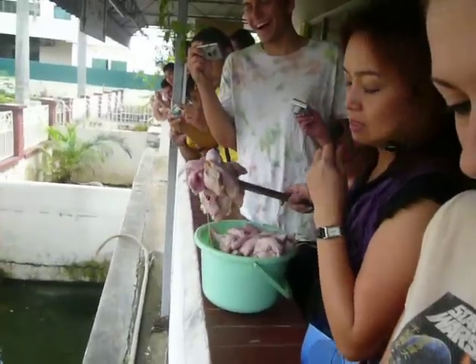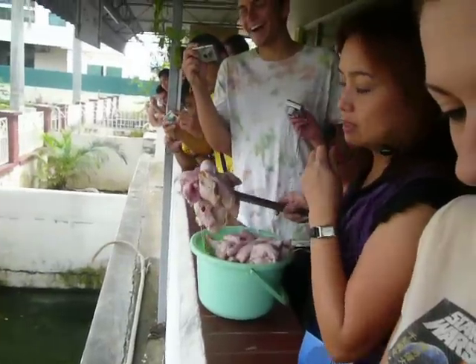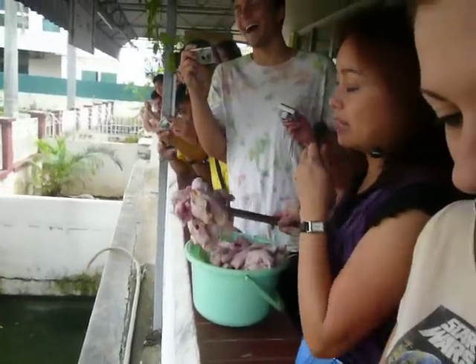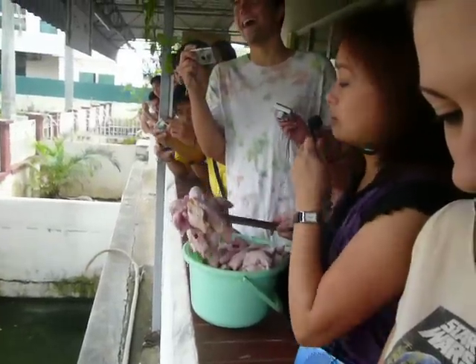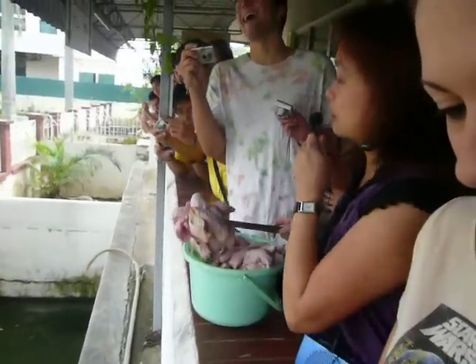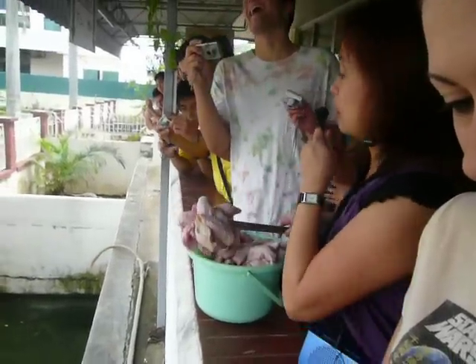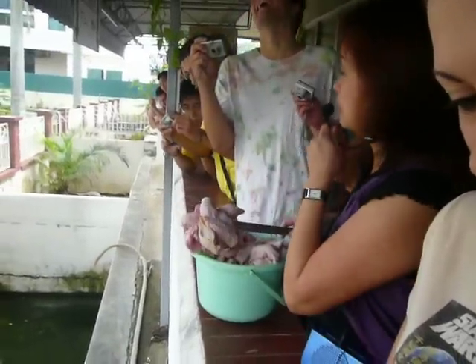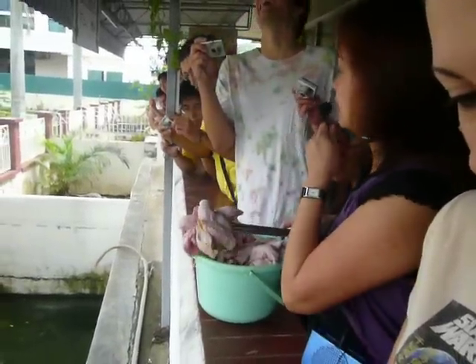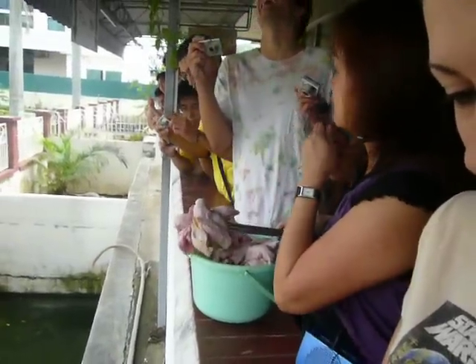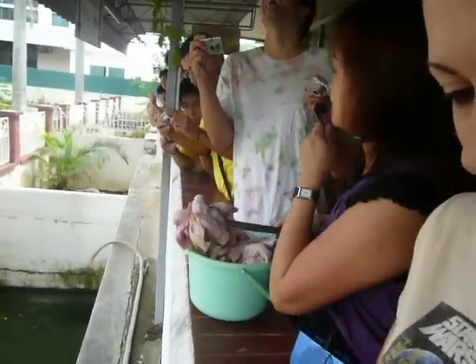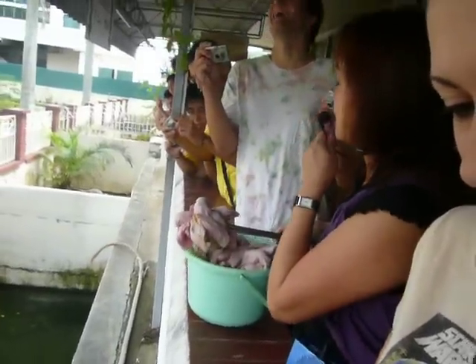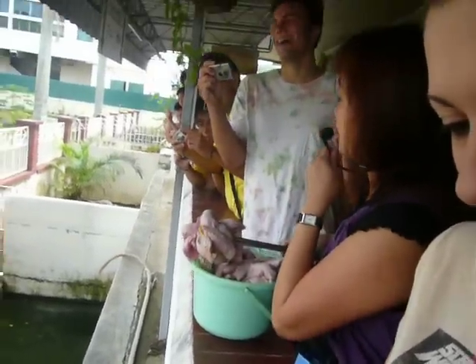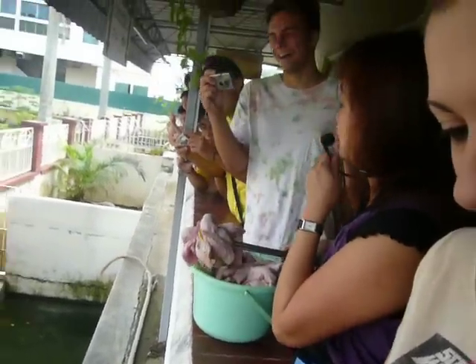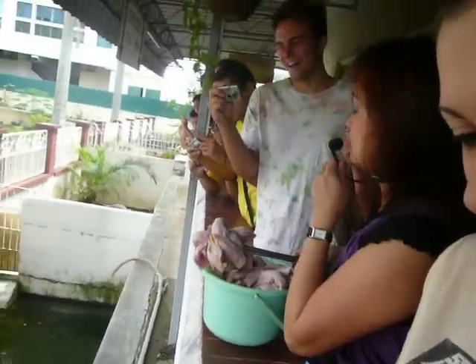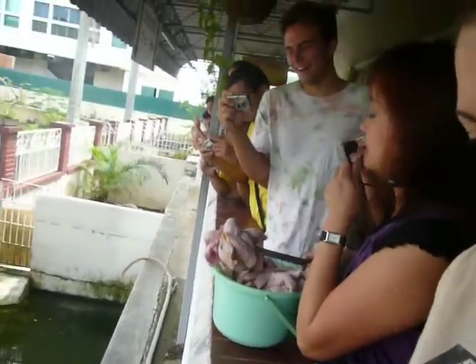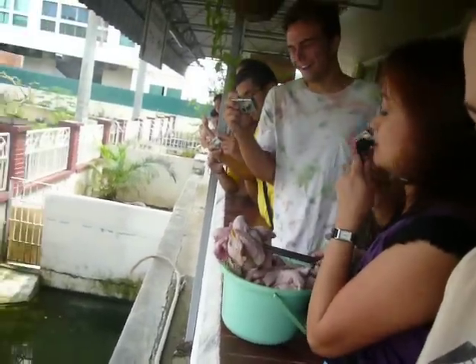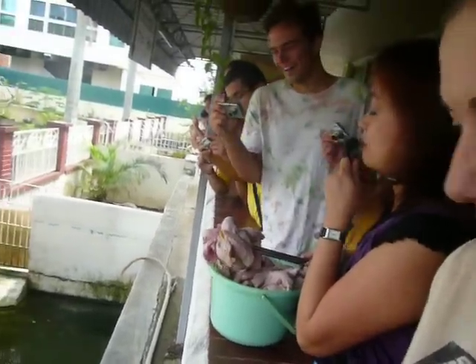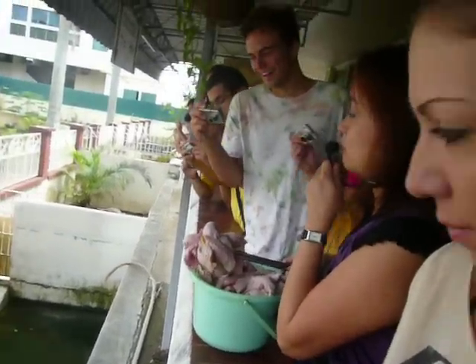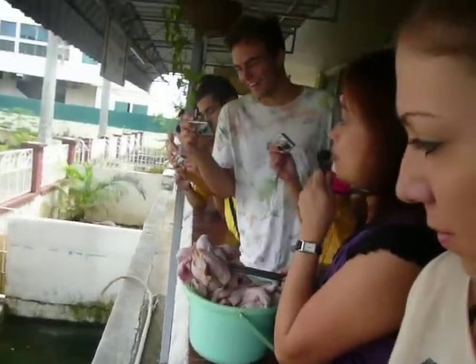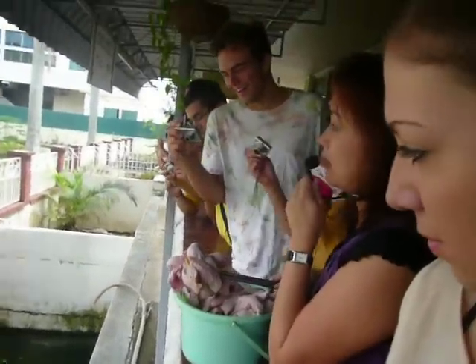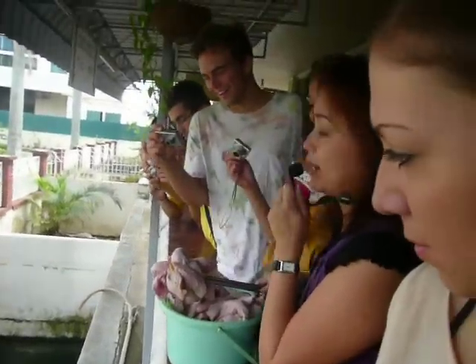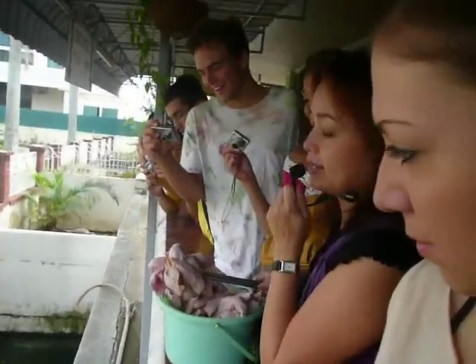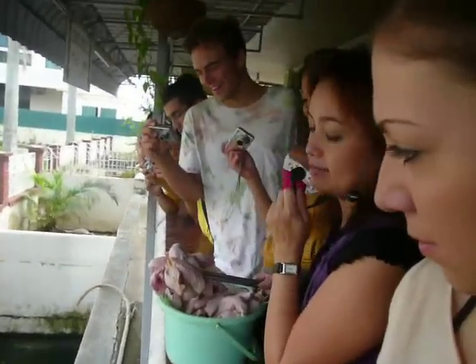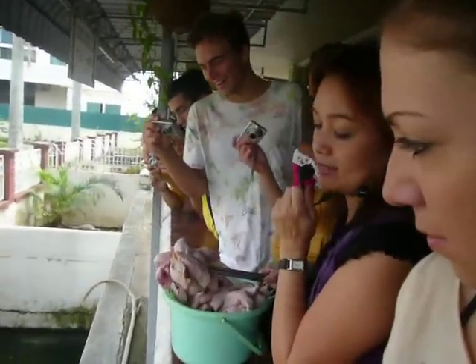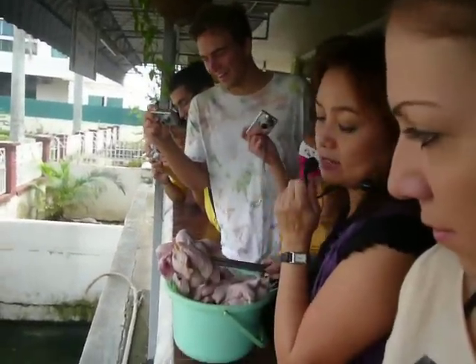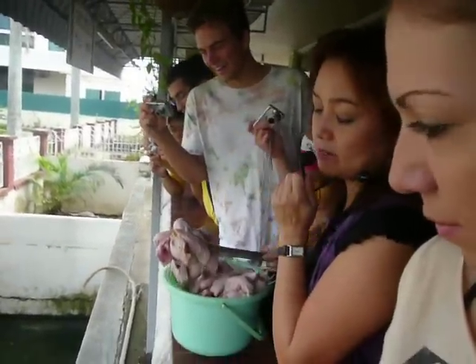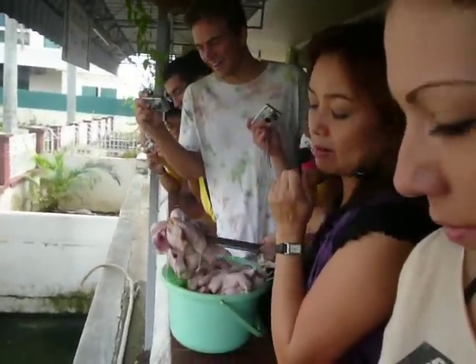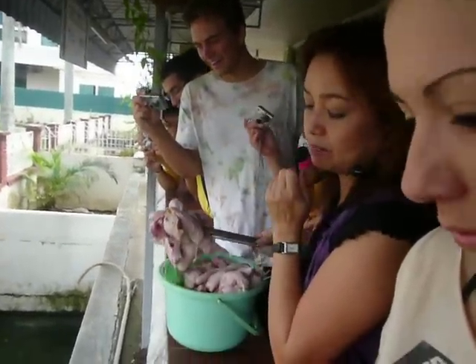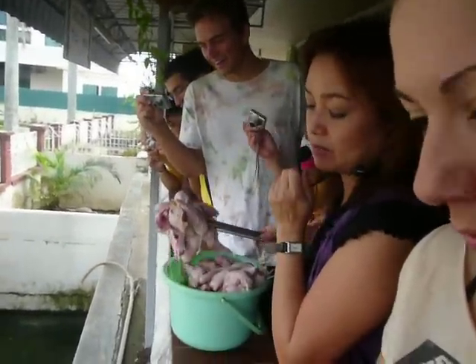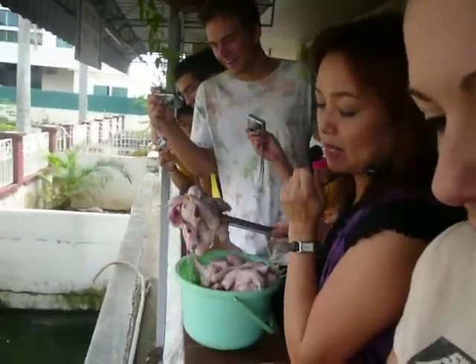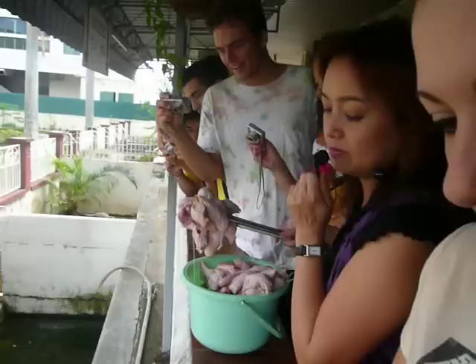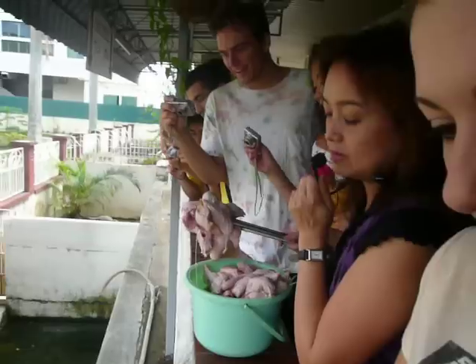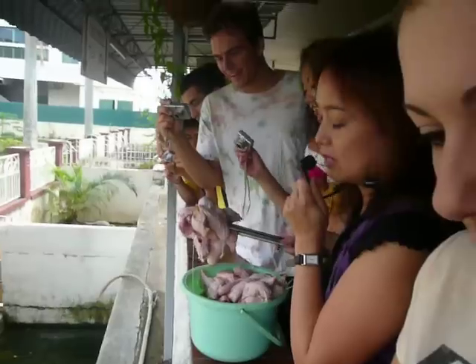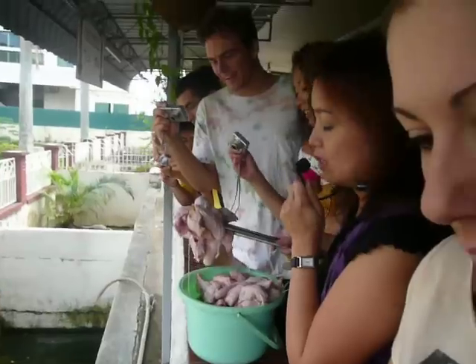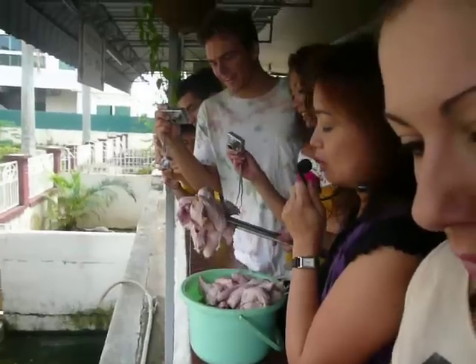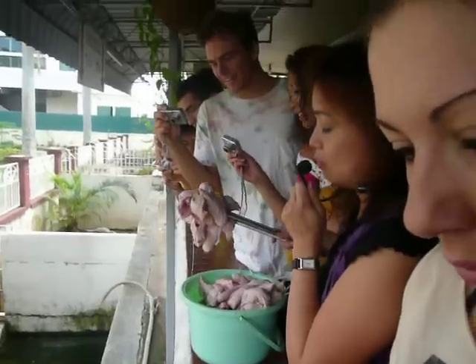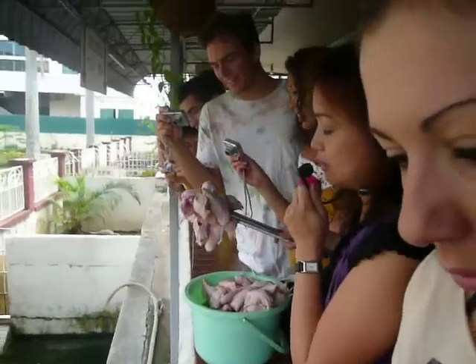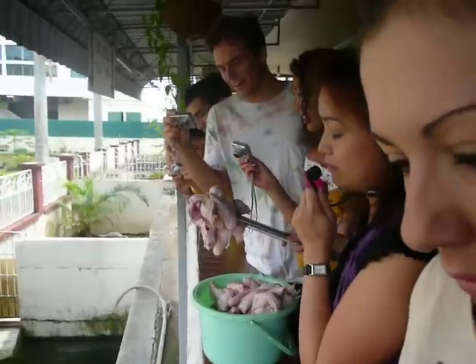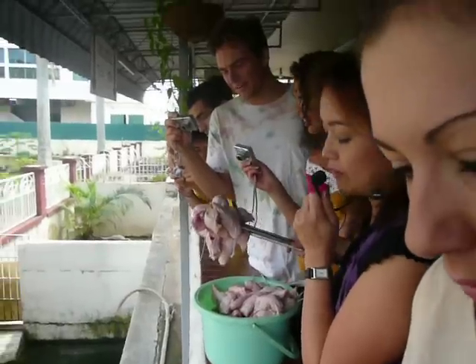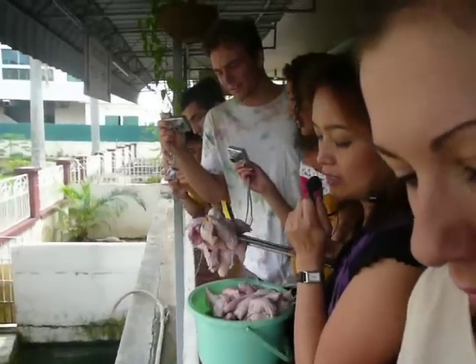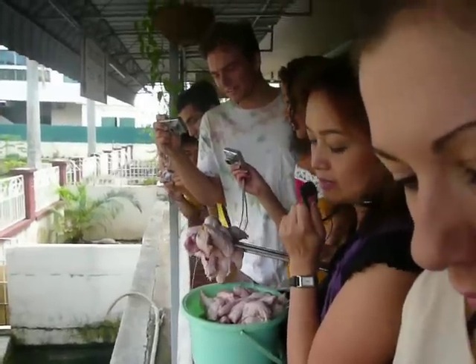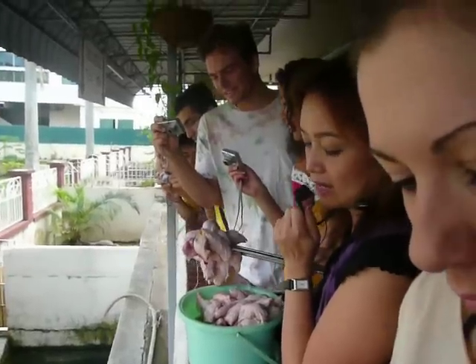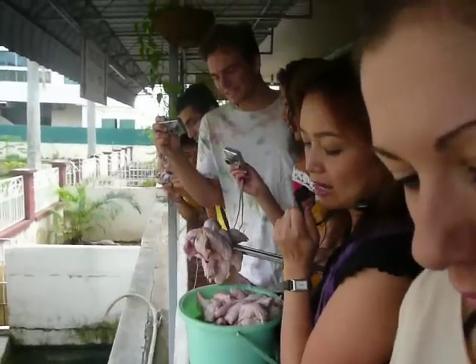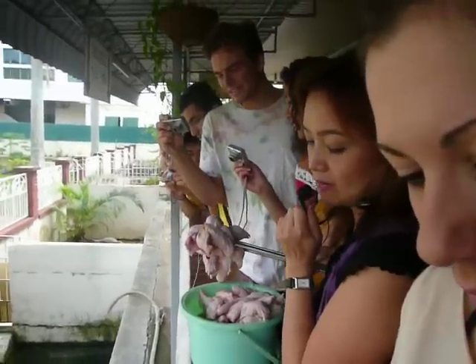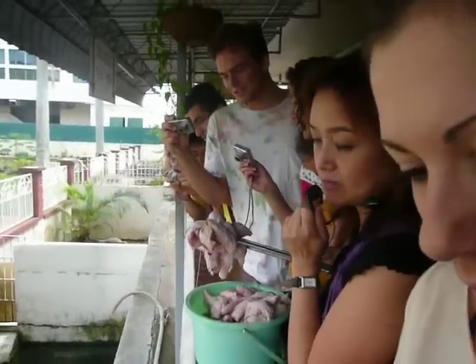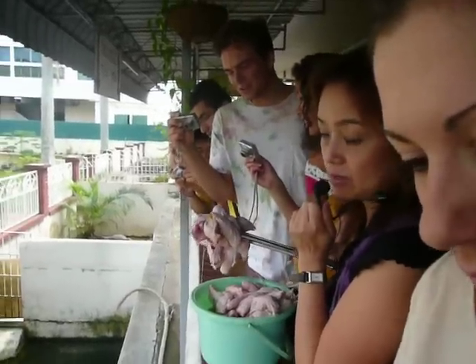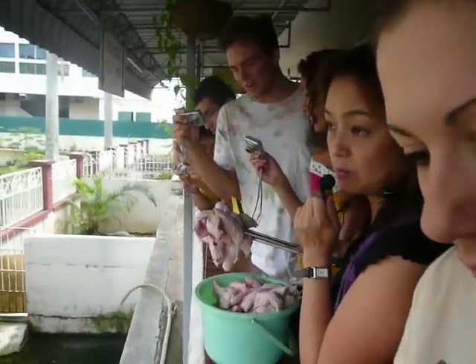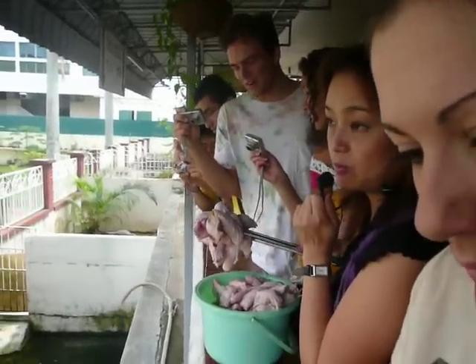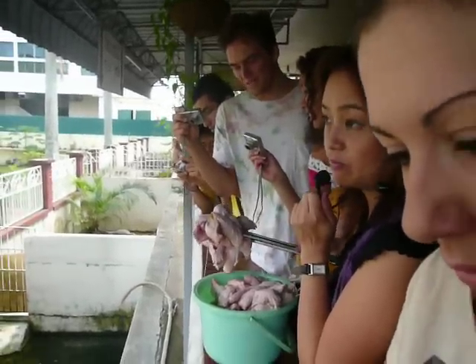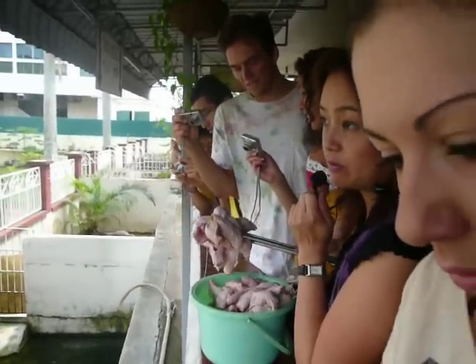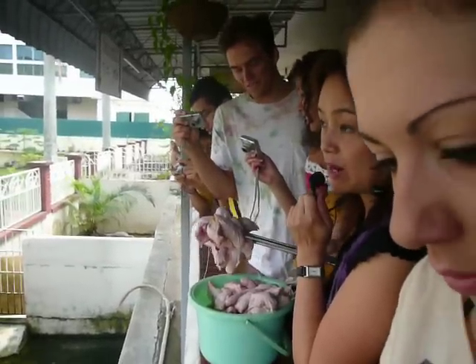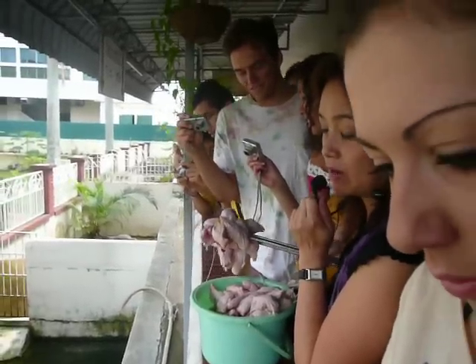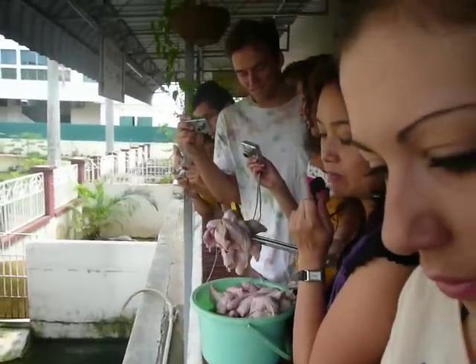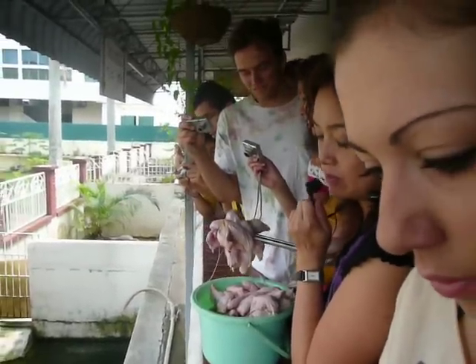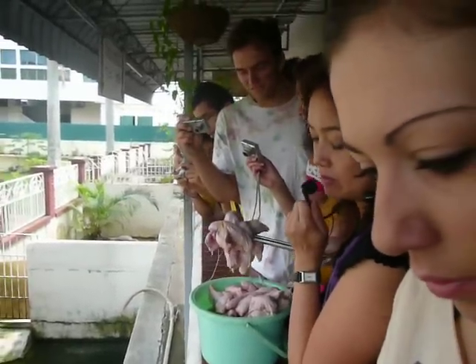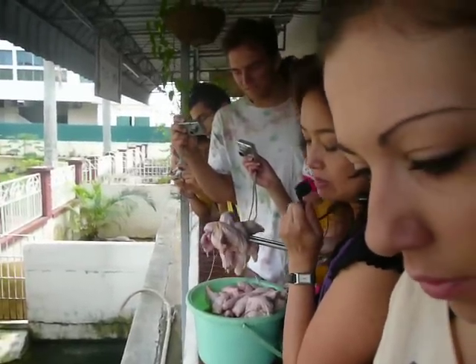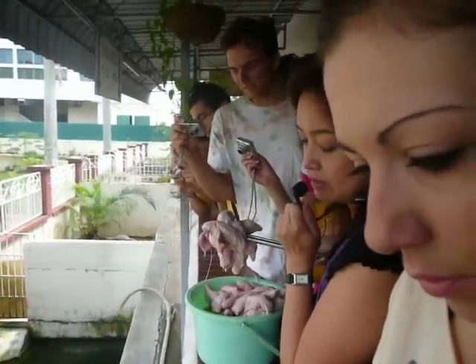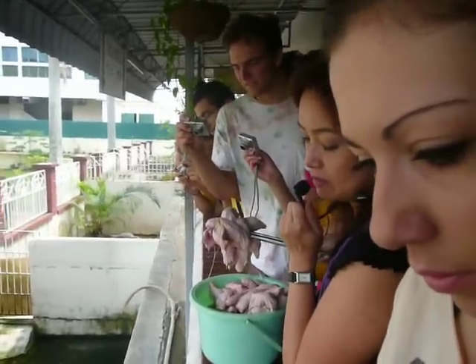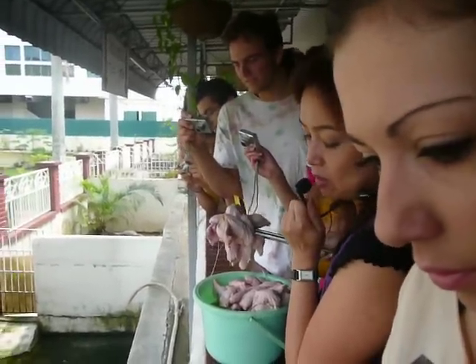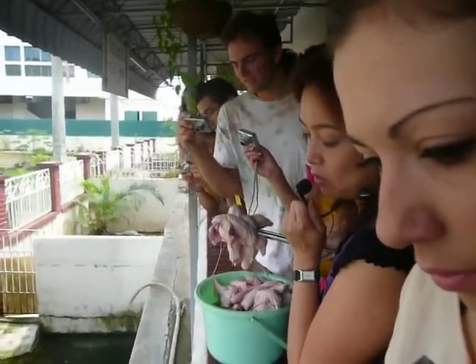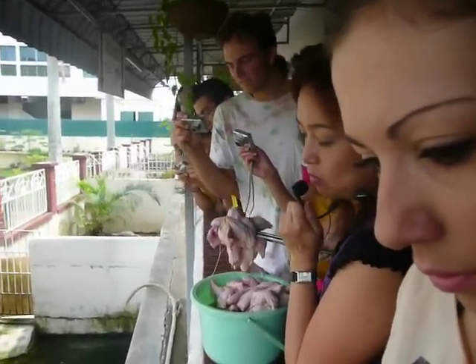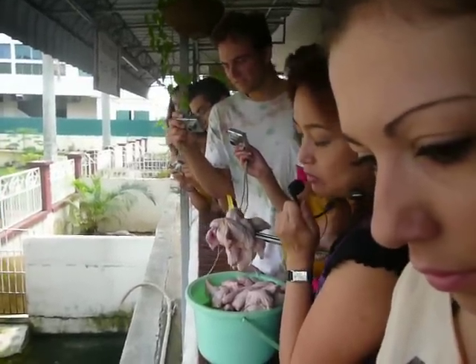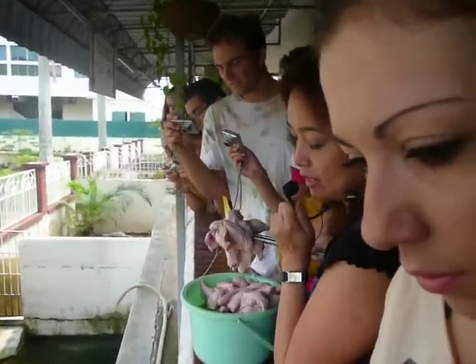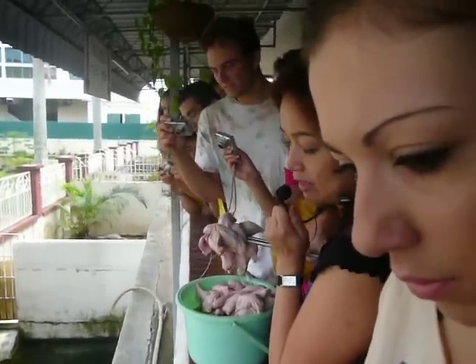Crocodiles are actually quite lazy. They only move around at feeding time and sleep the whole day.